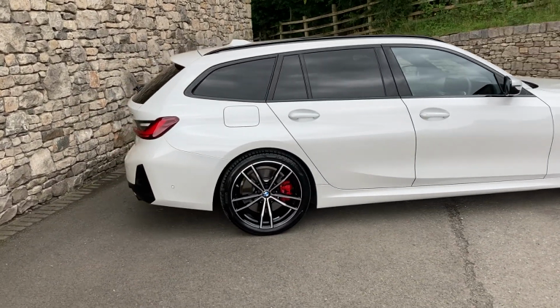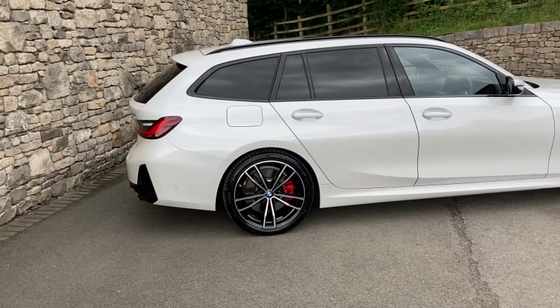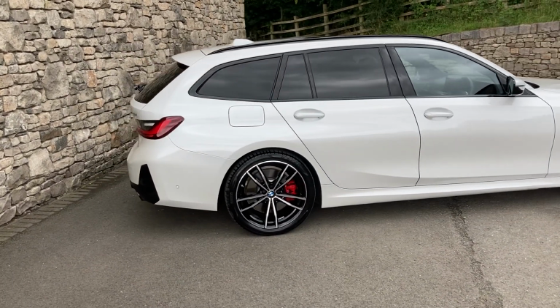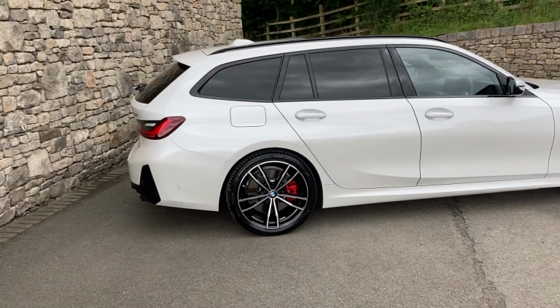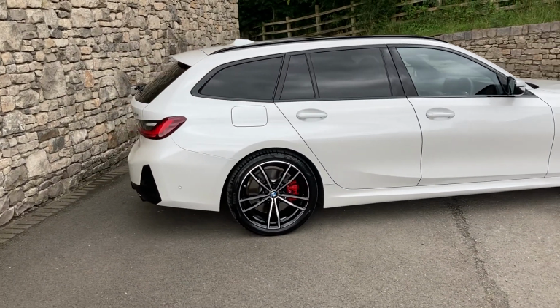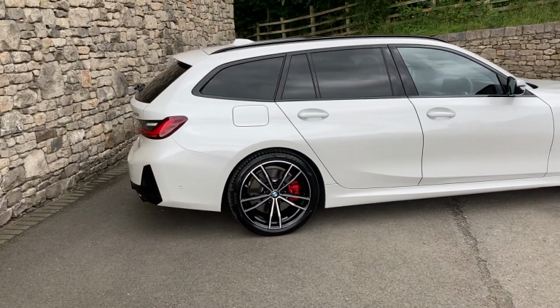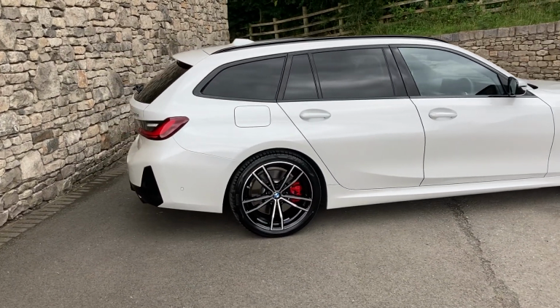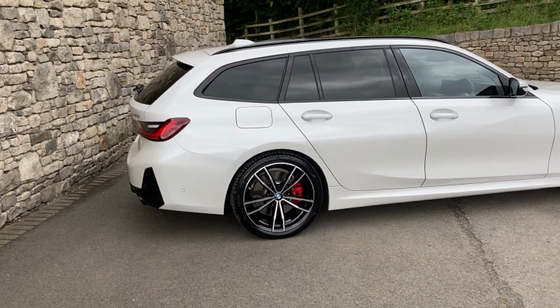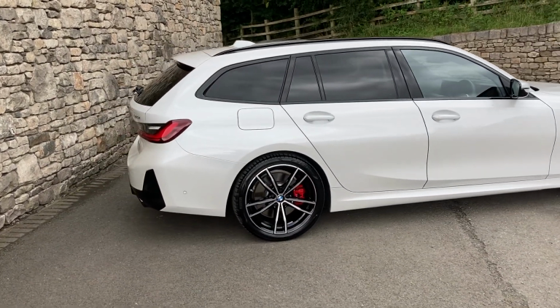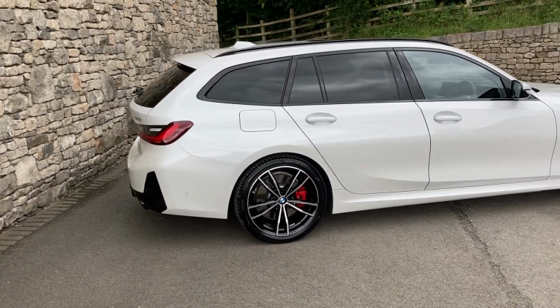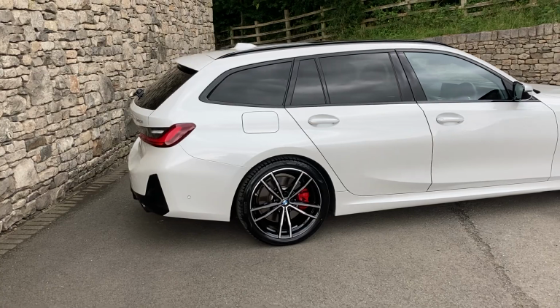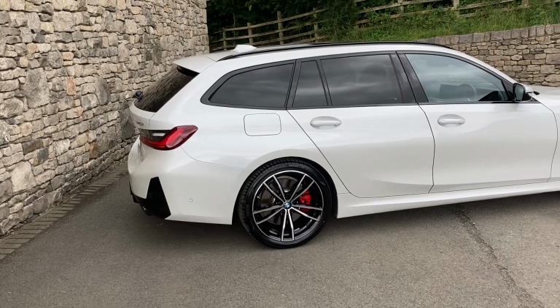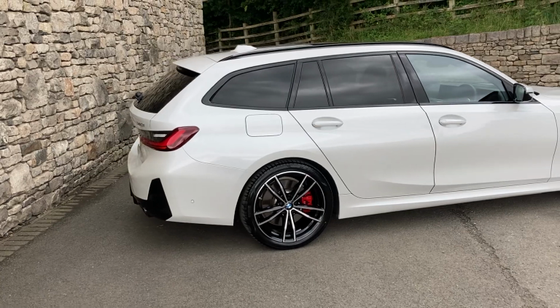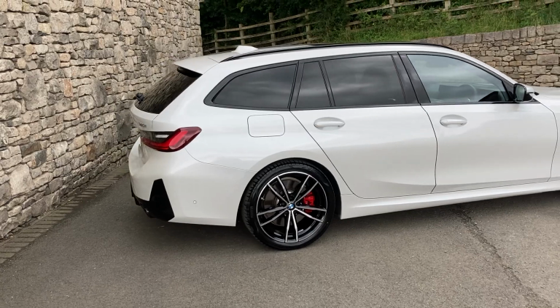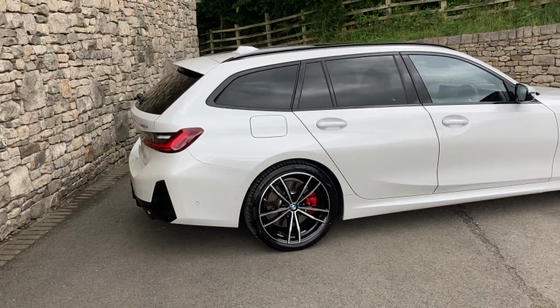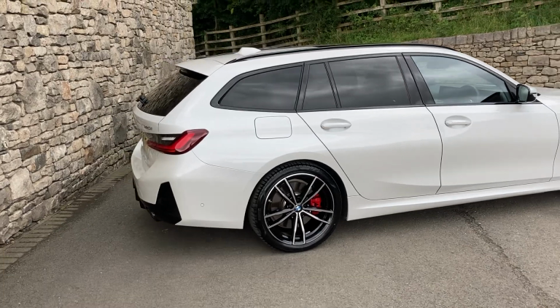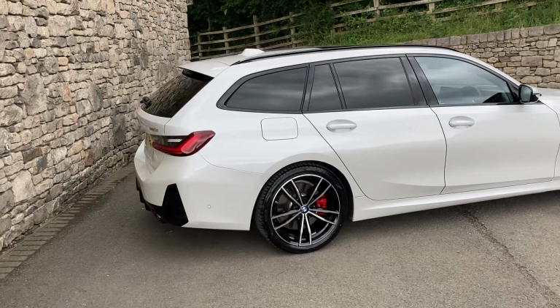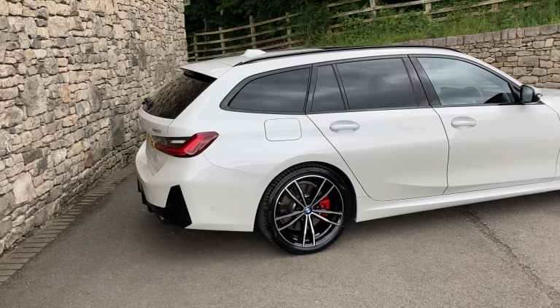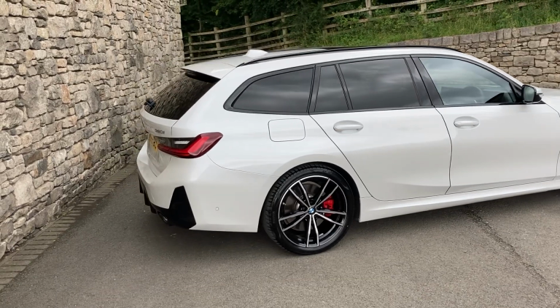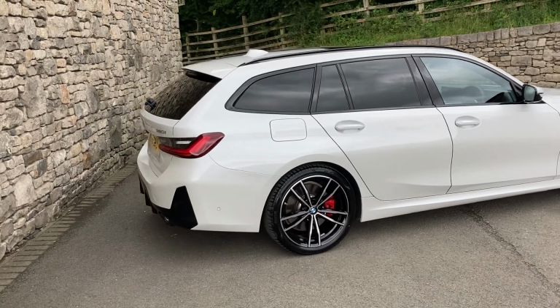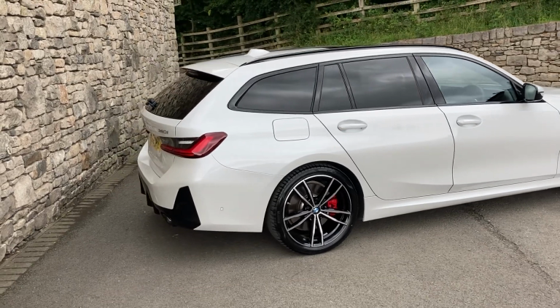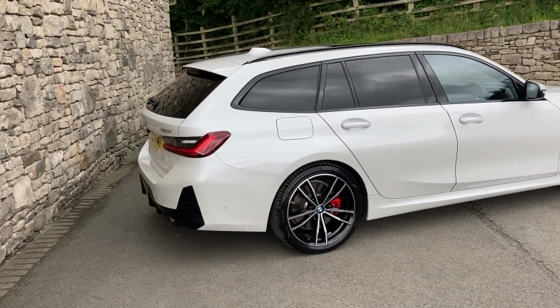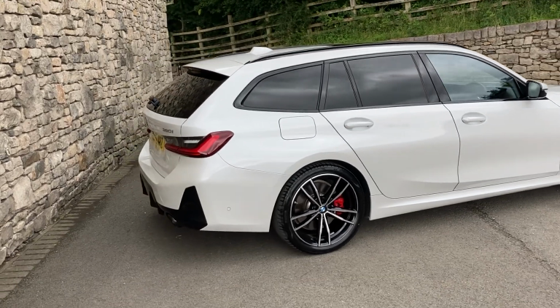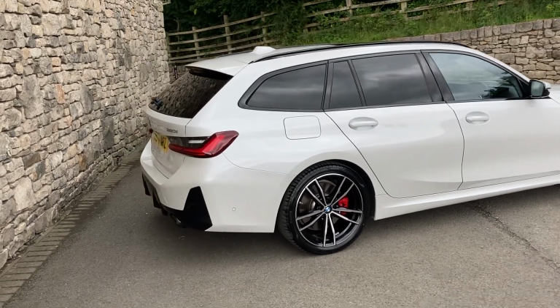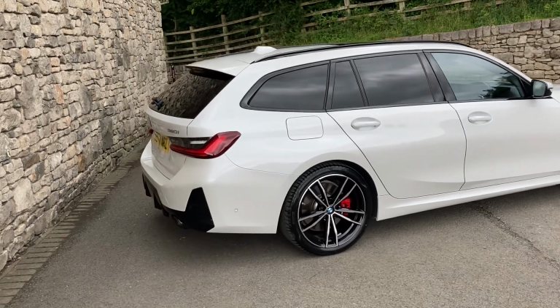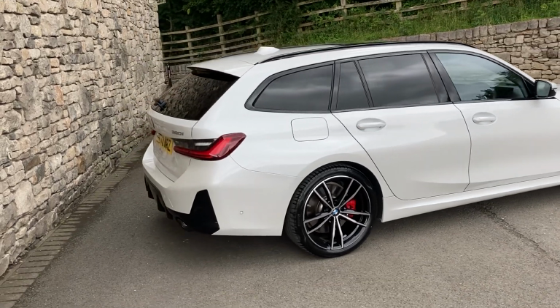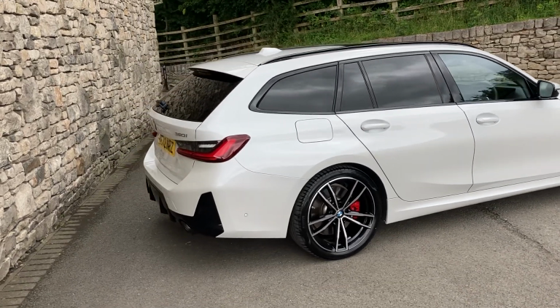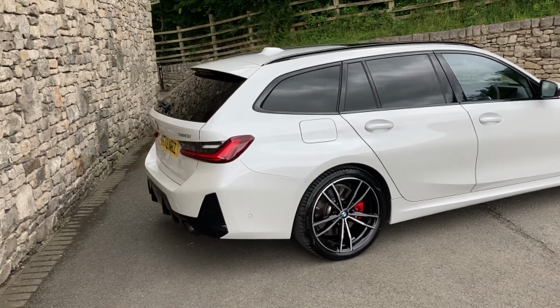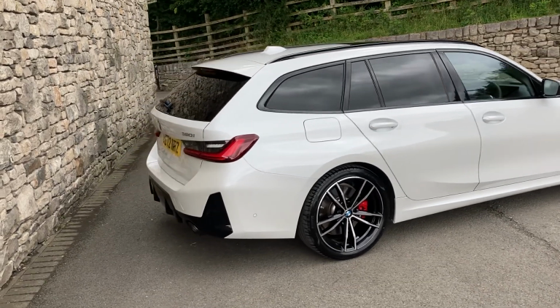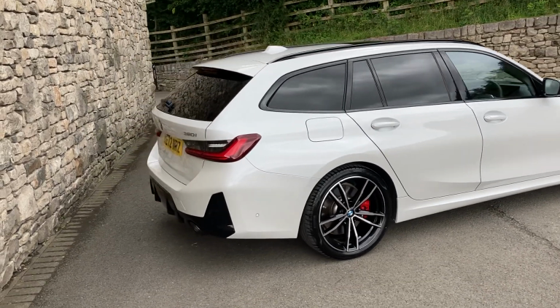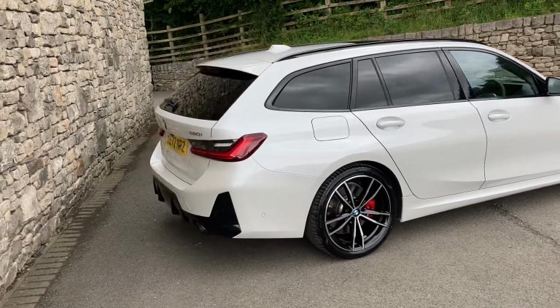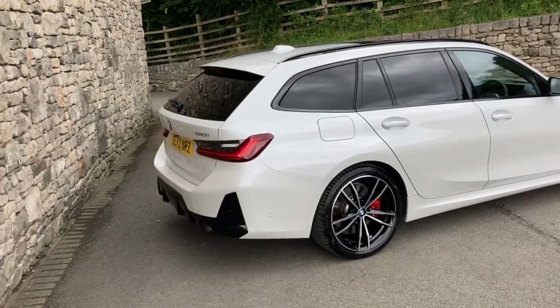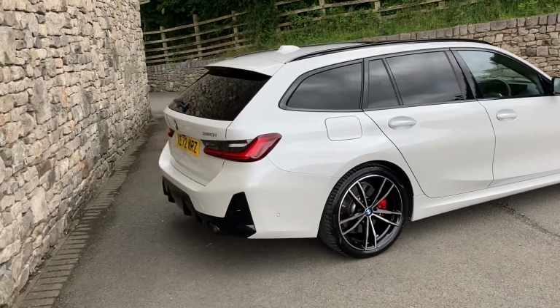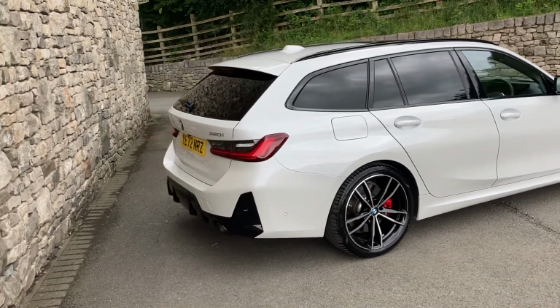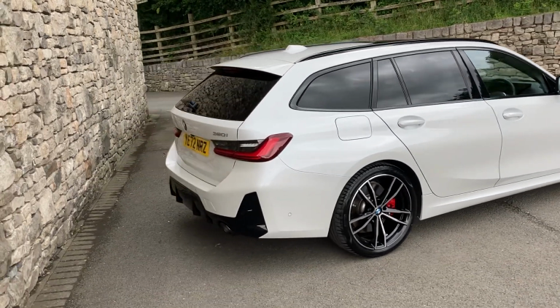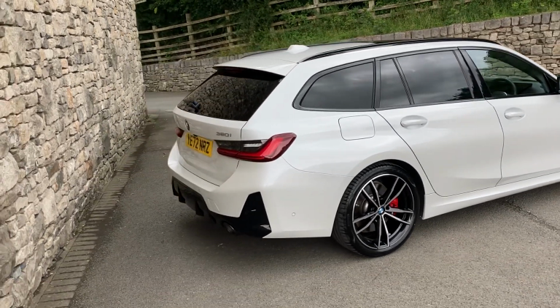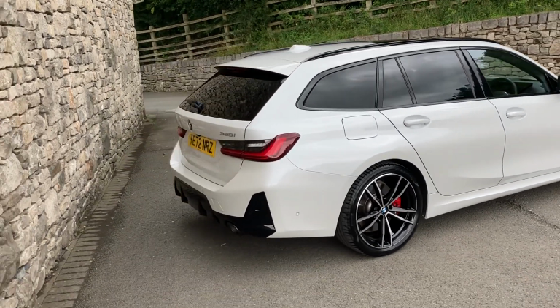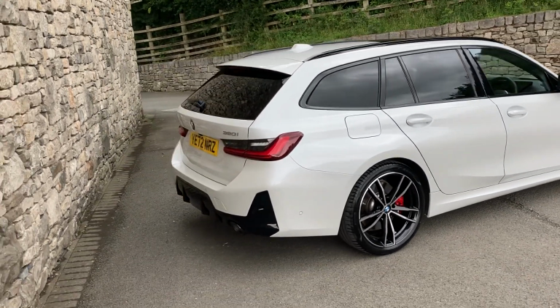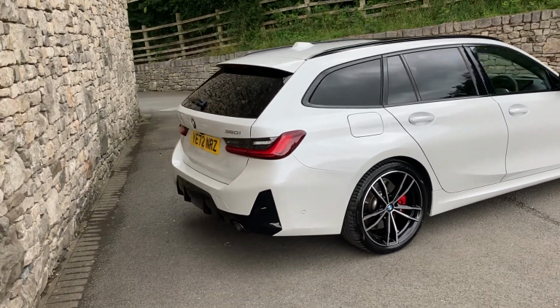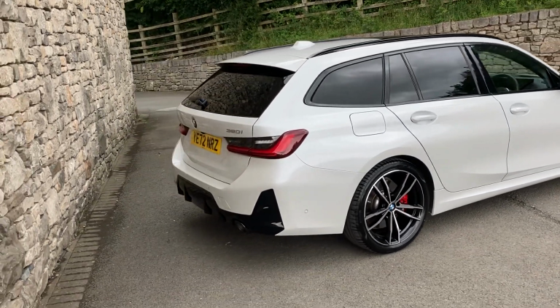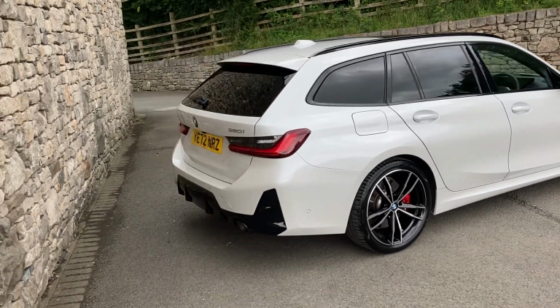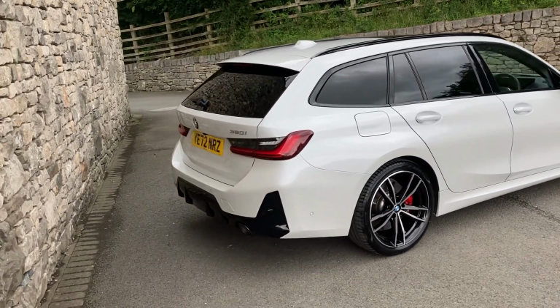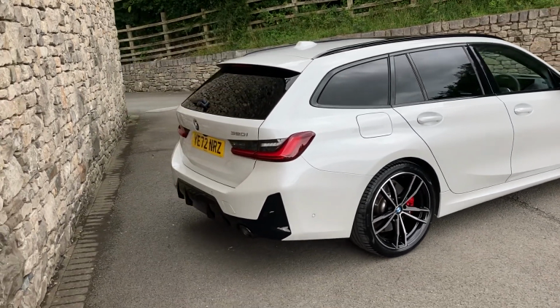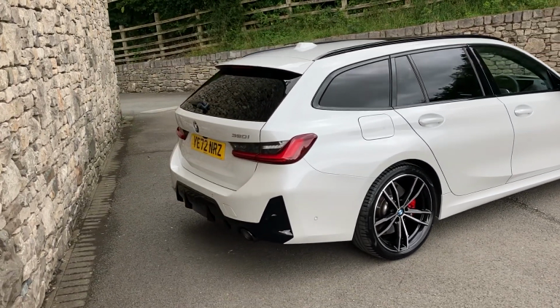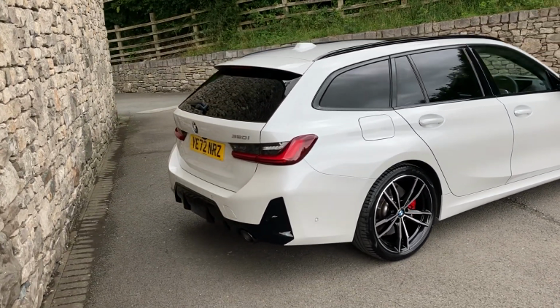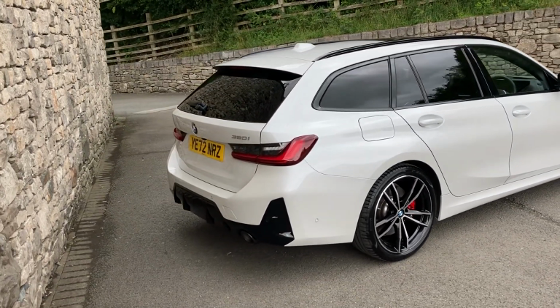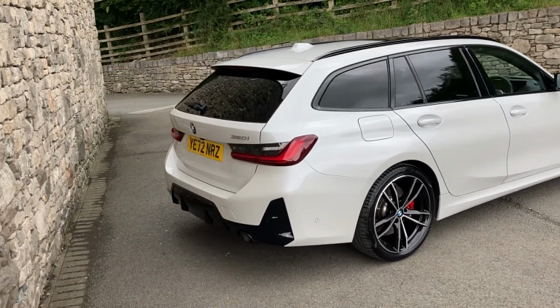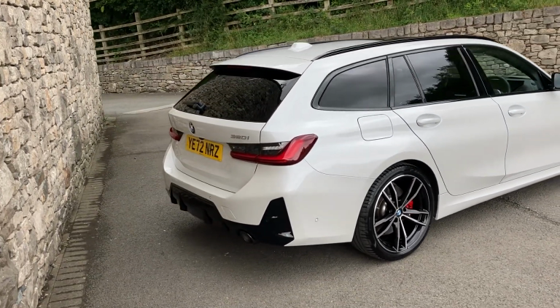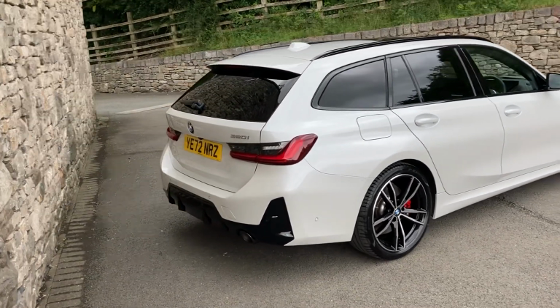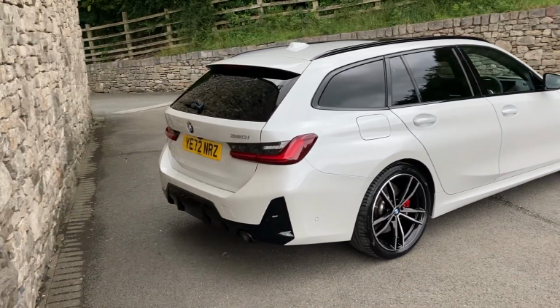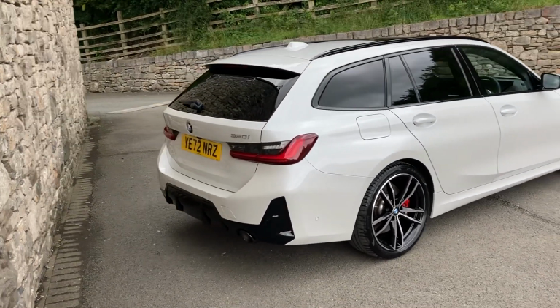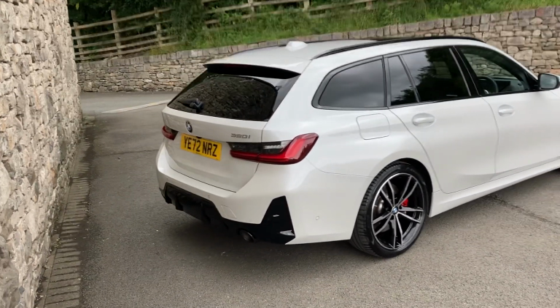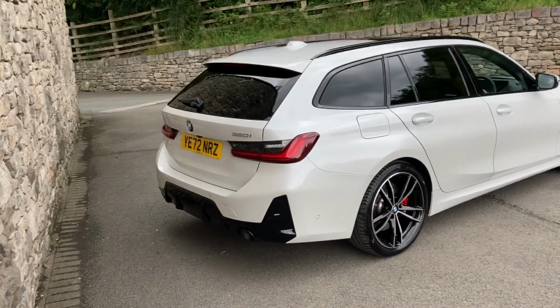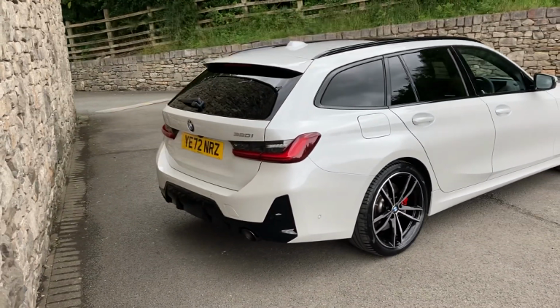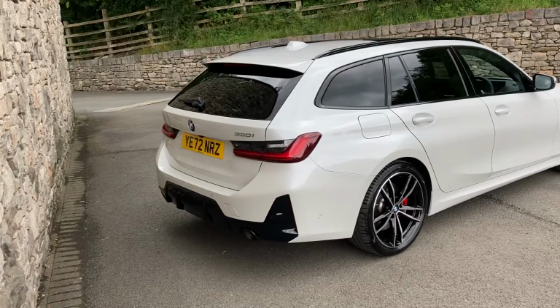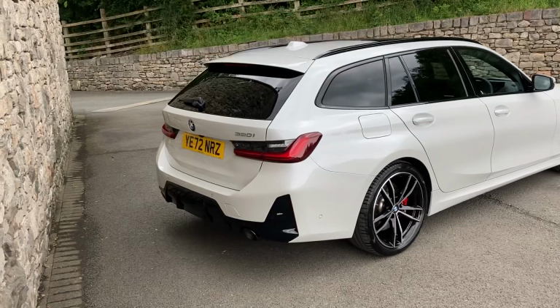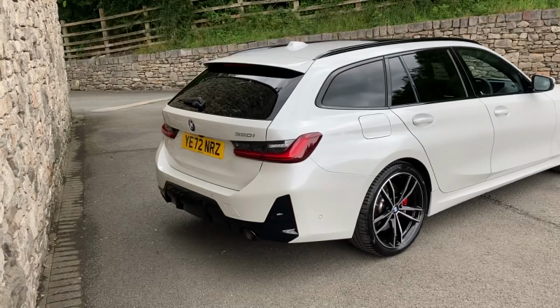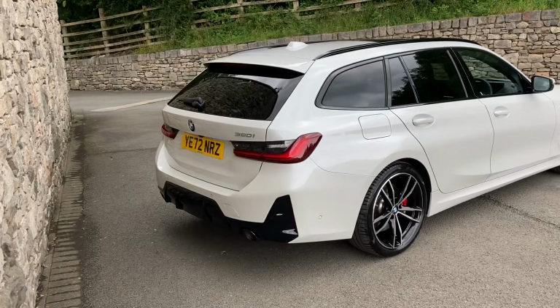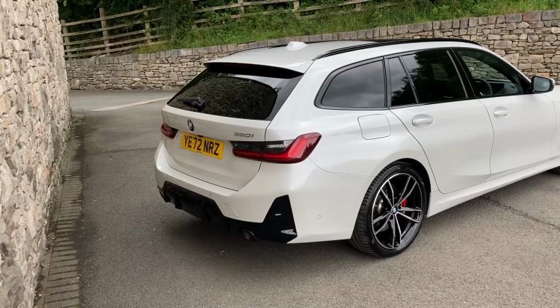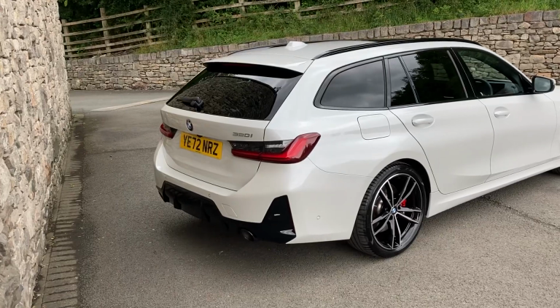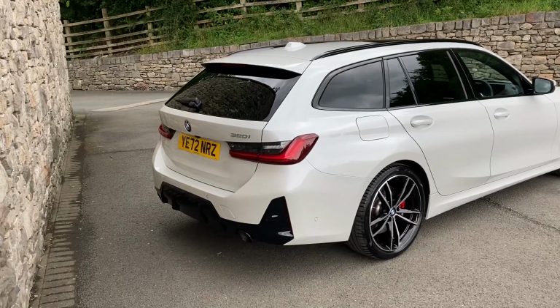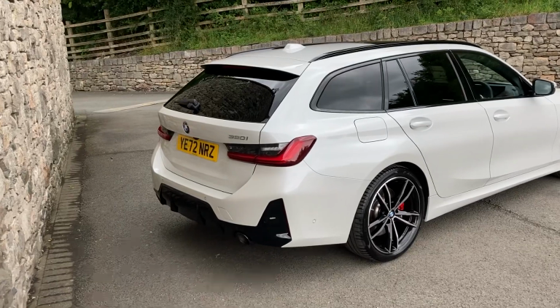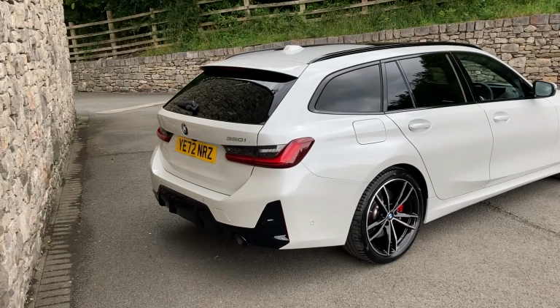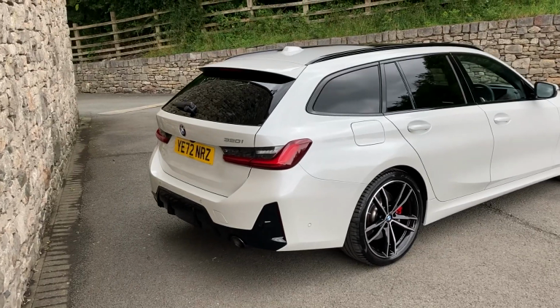This car was registered in November 2022, putting it on a 72 plate, and has covered a little over 11,000 miles.